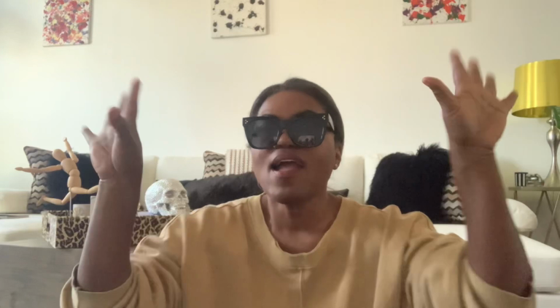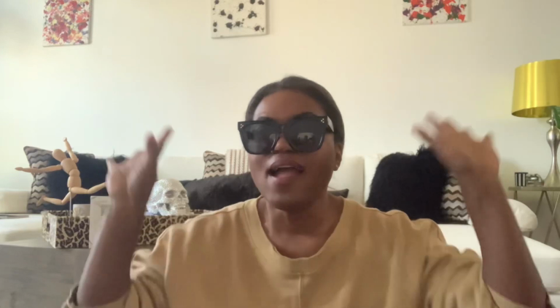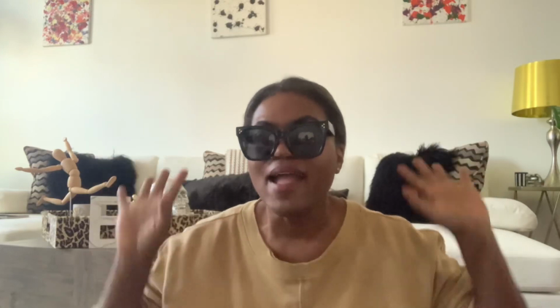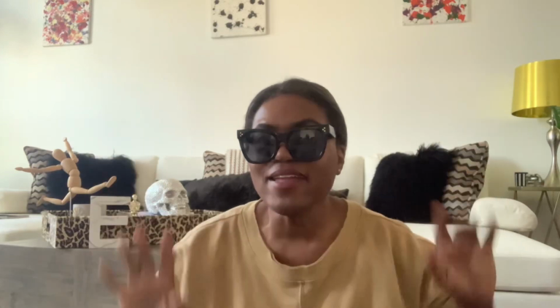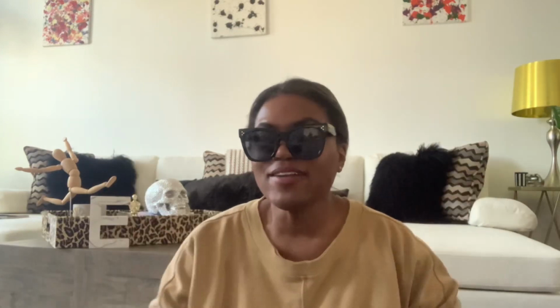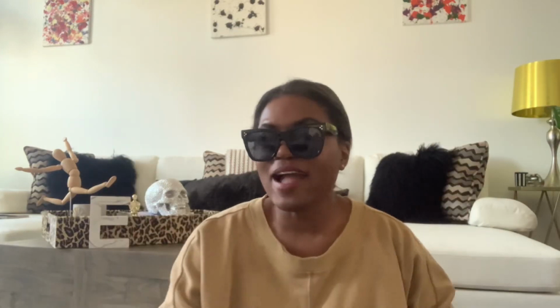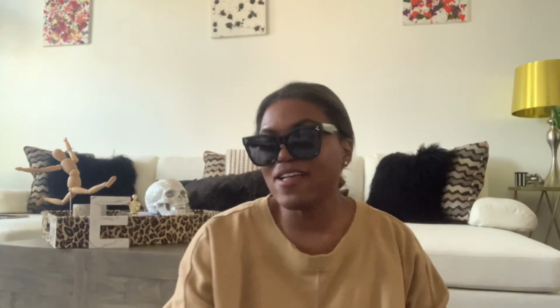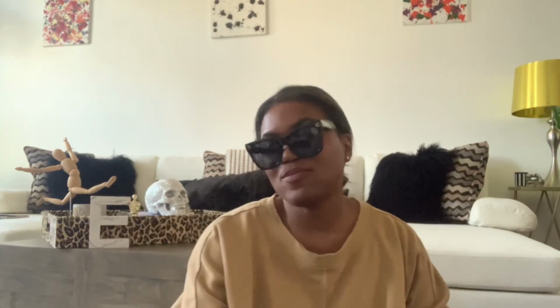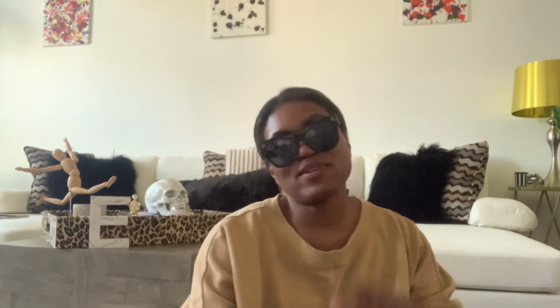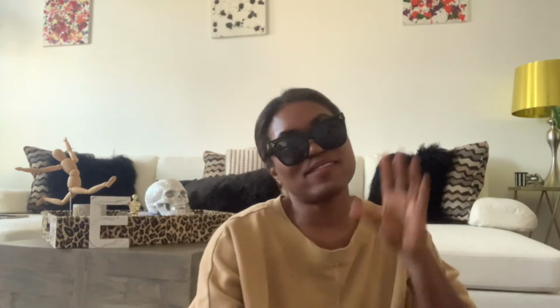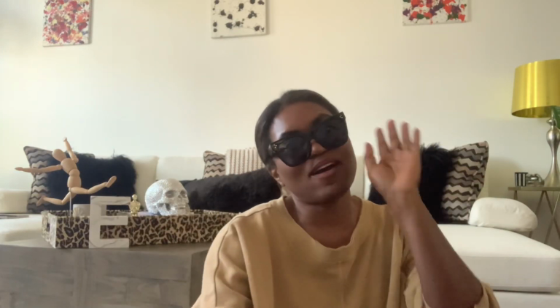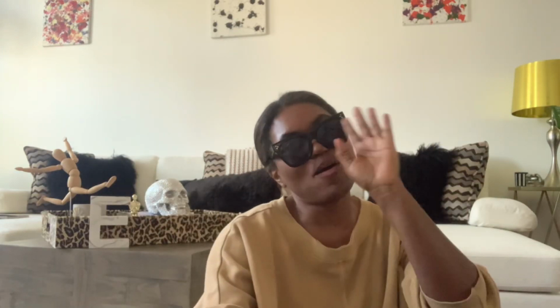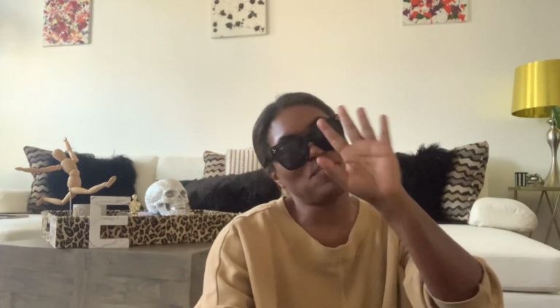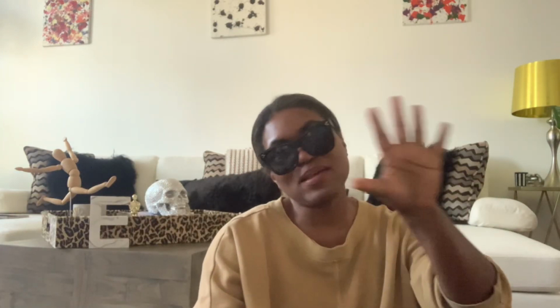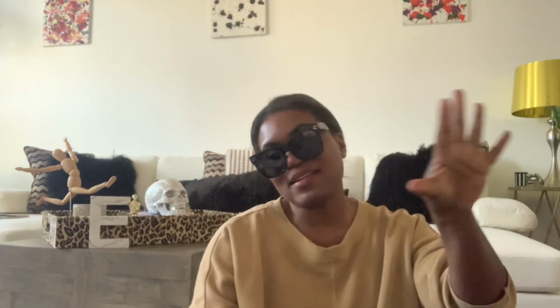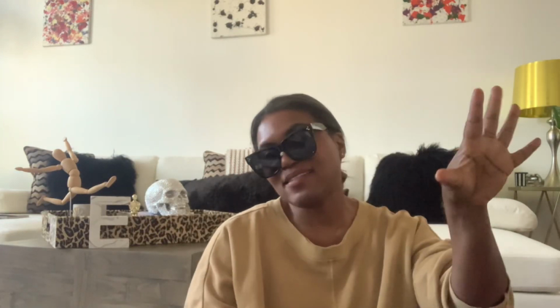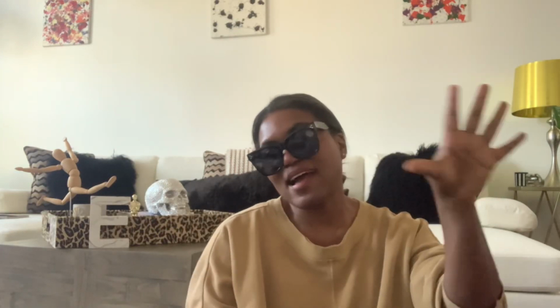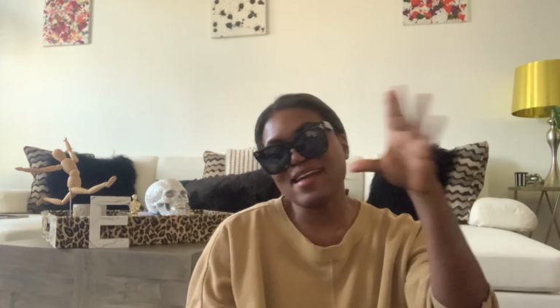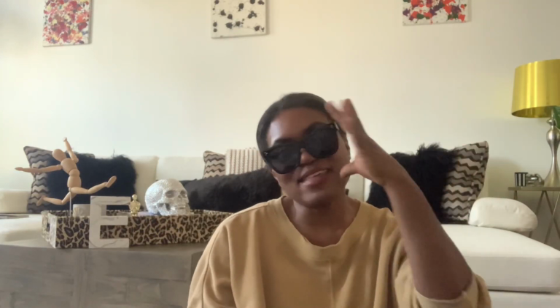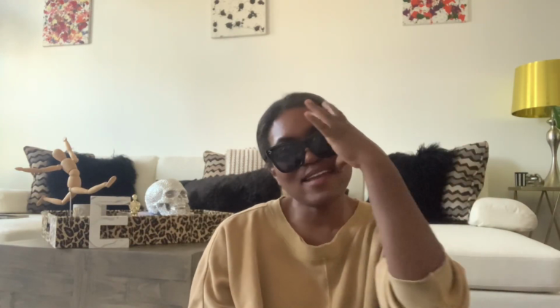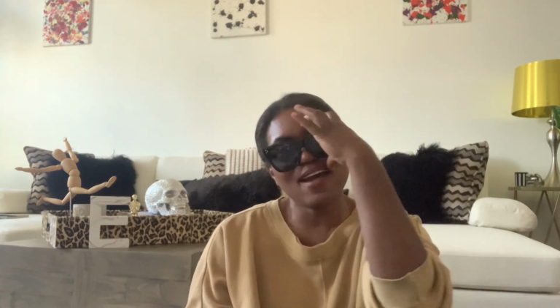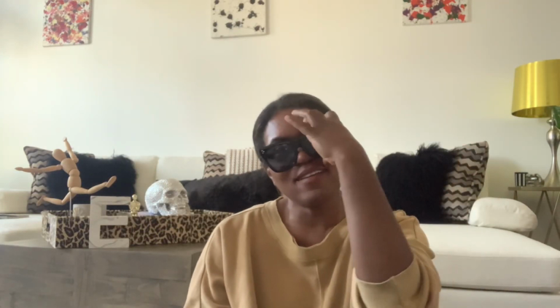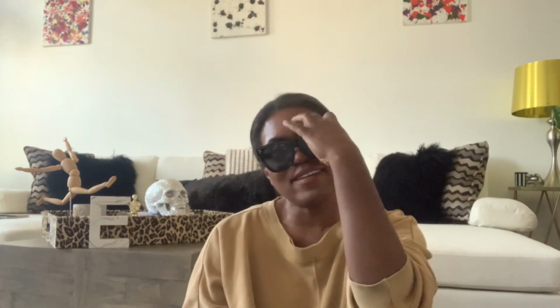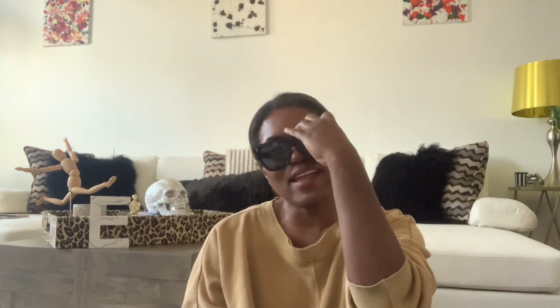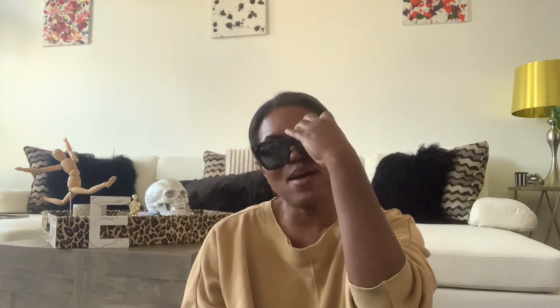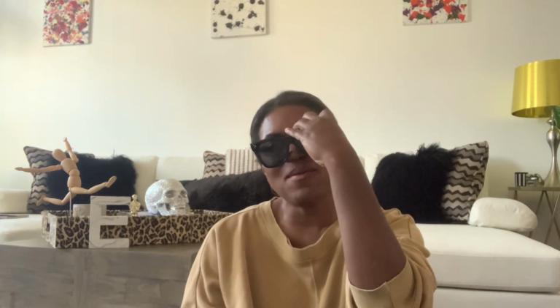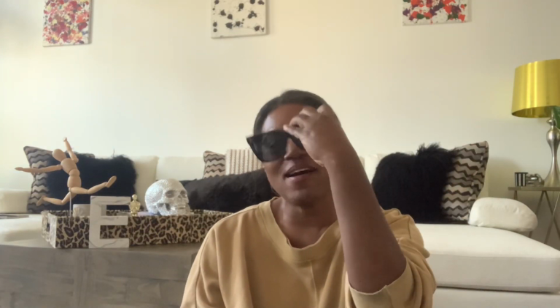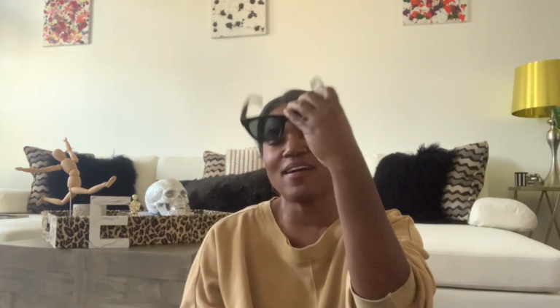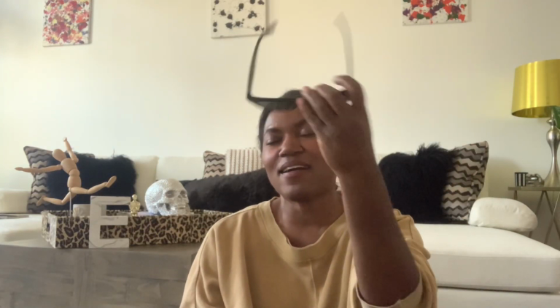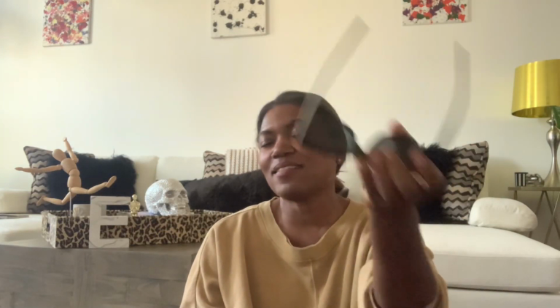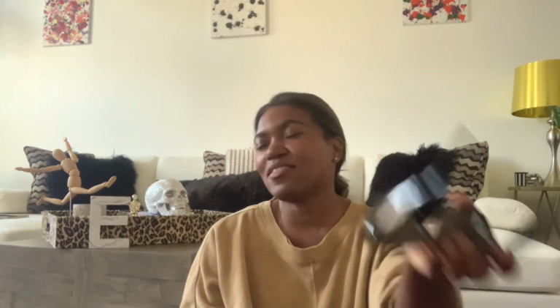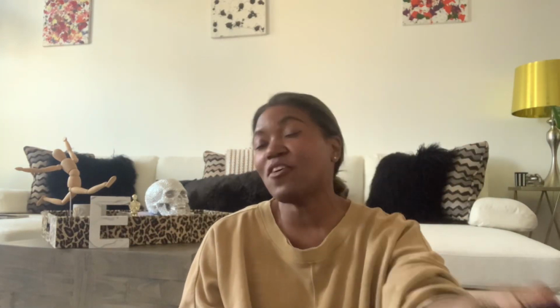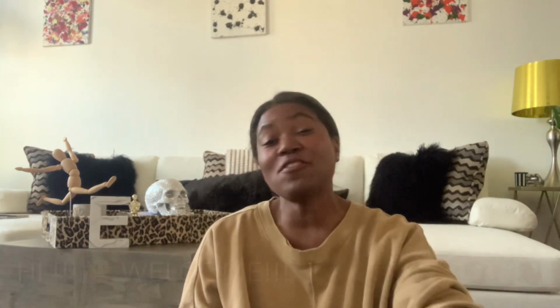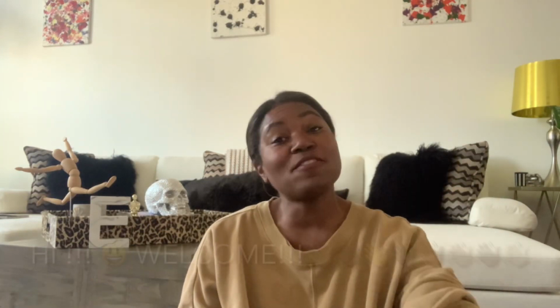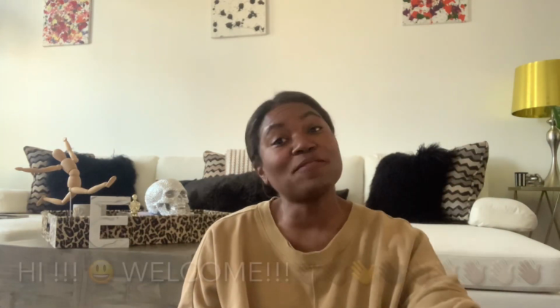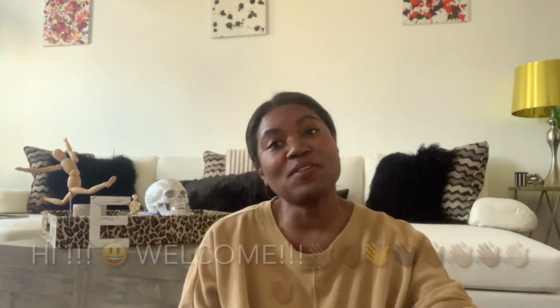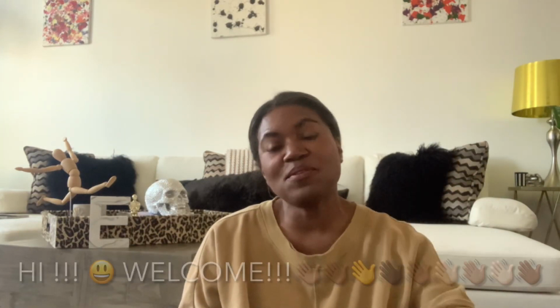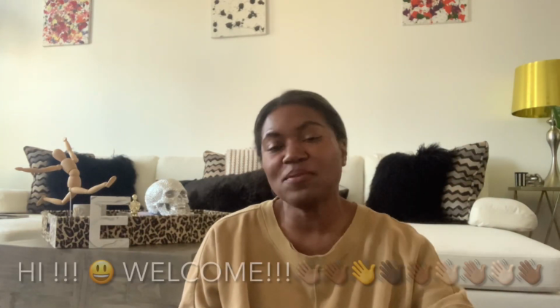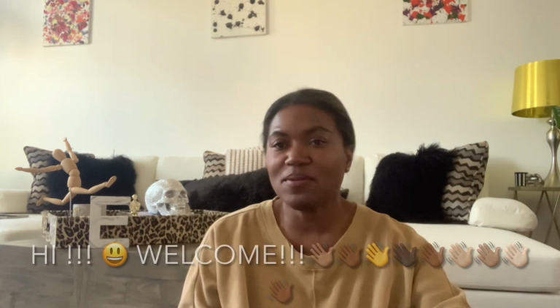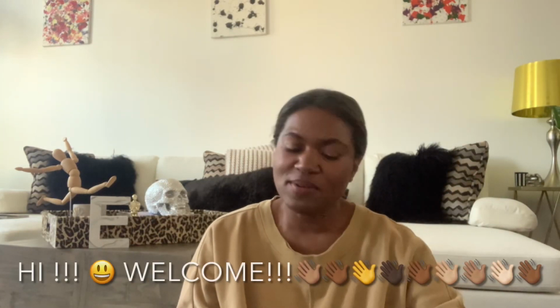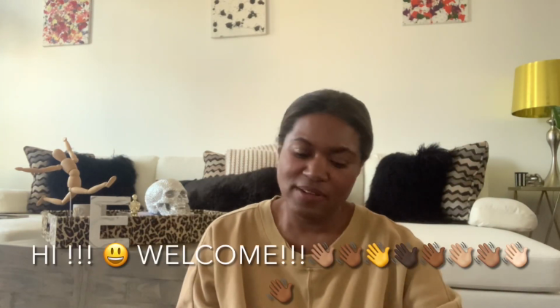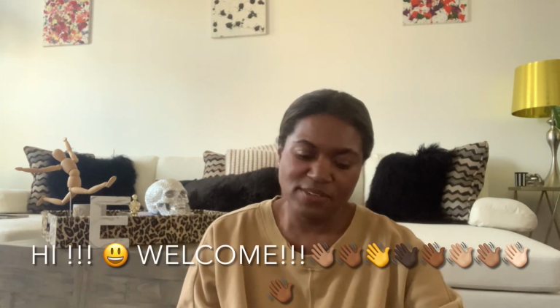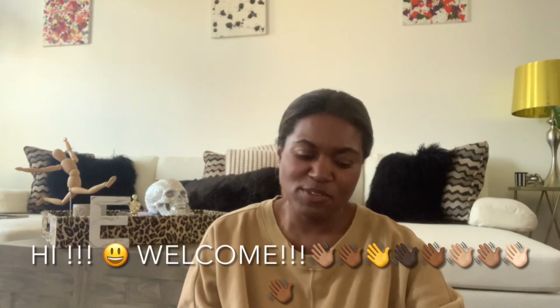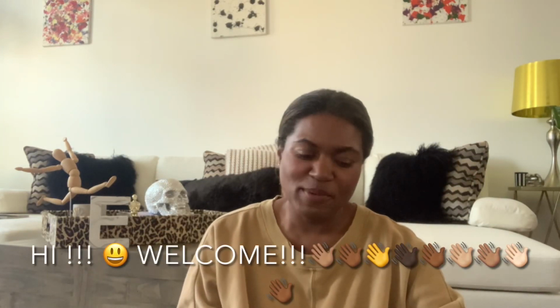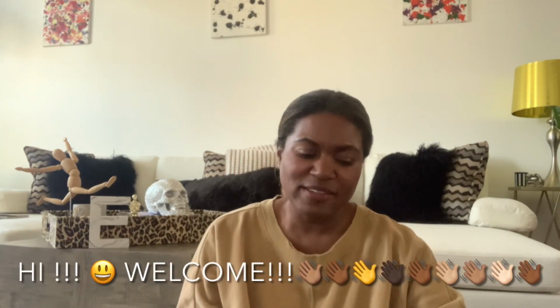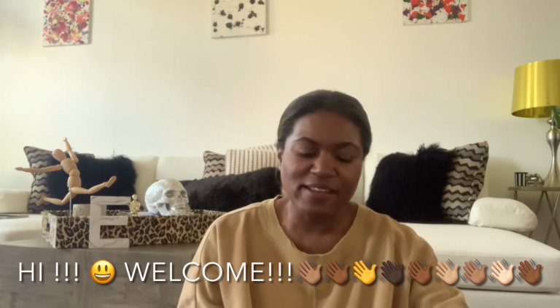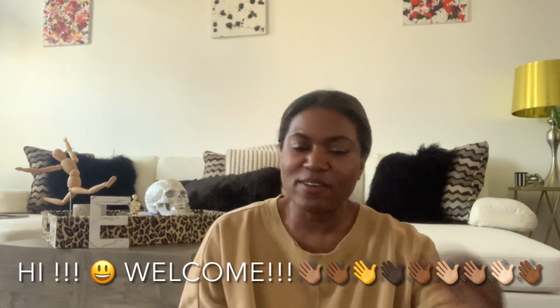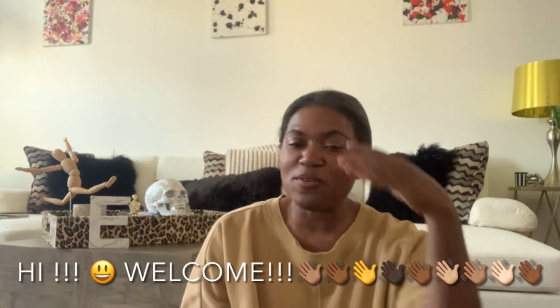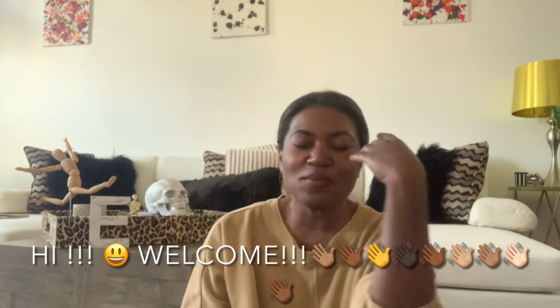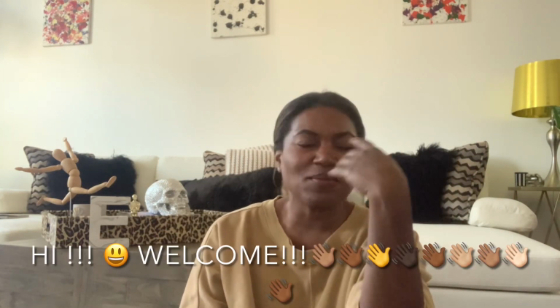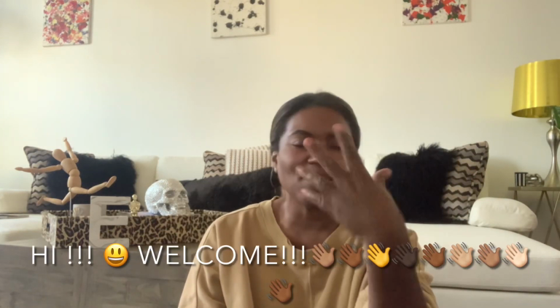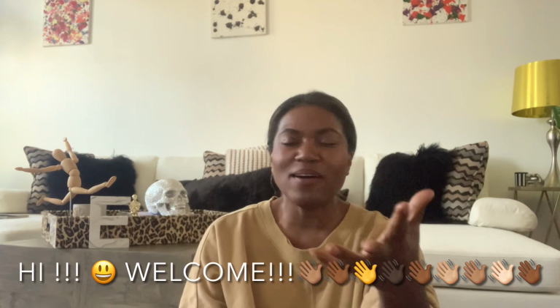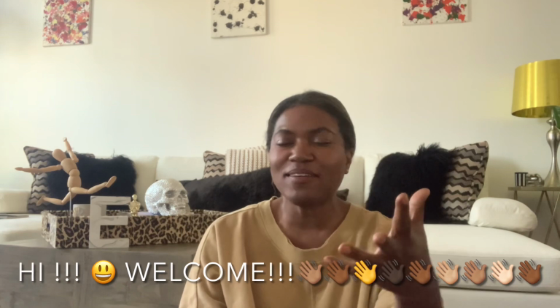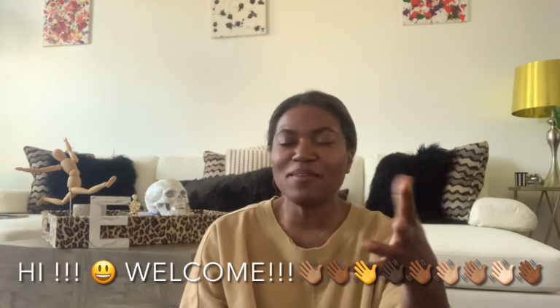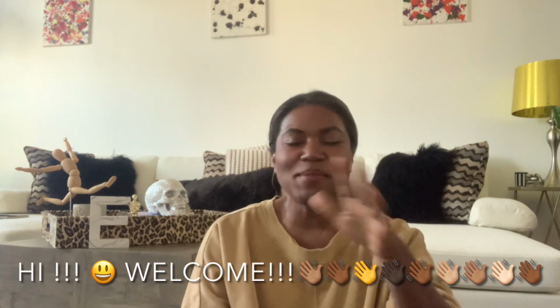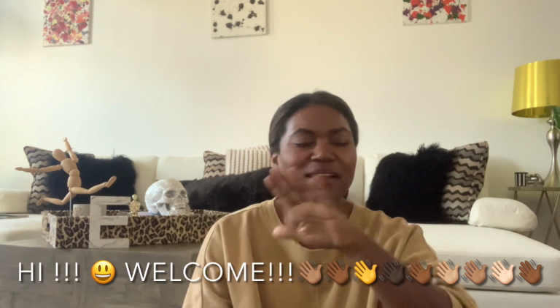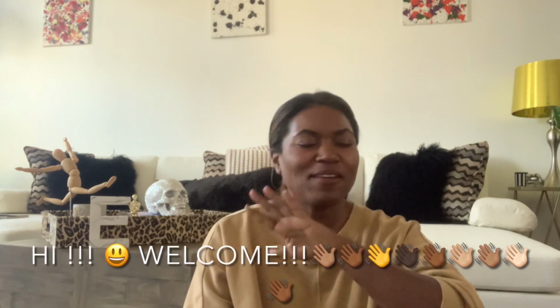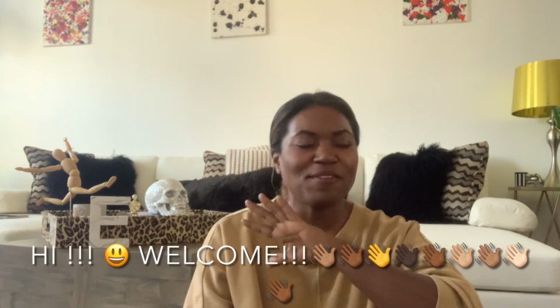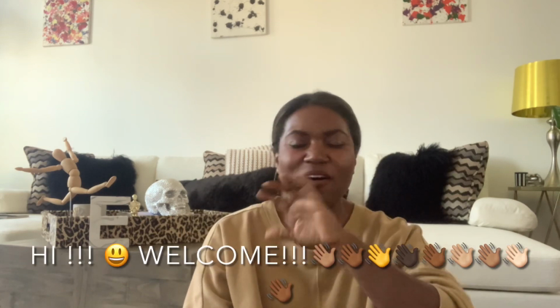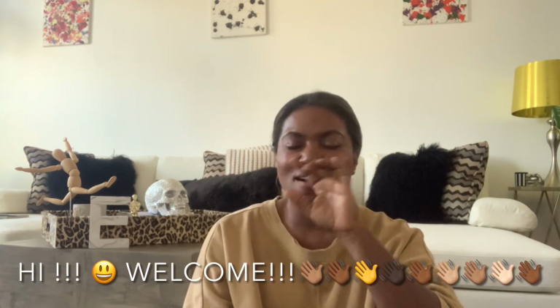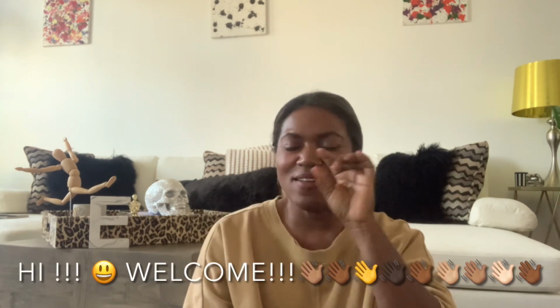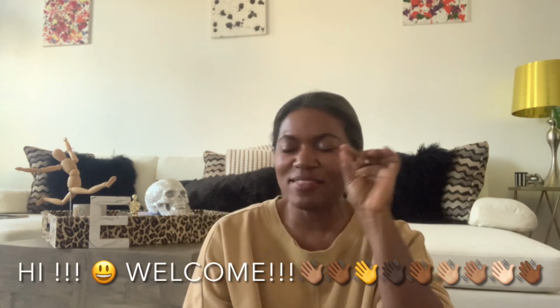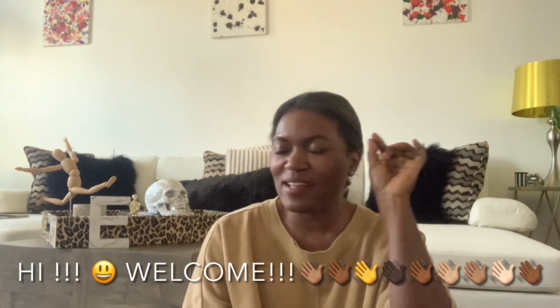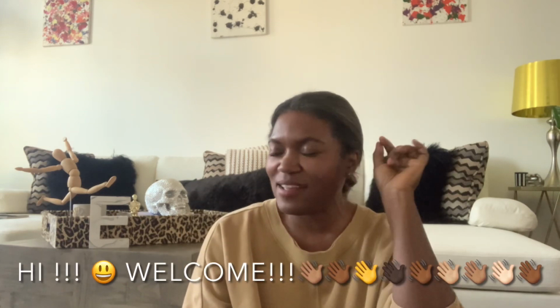Hey you guys, what is up? It is IB time for ChatWalk. Those of you who are new to my channel, welcome, my love of all days.